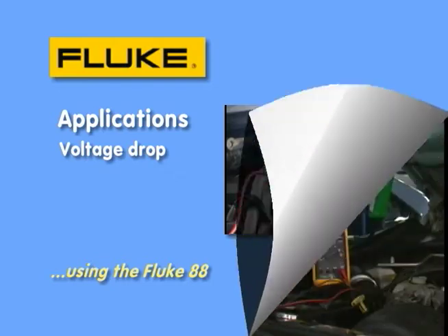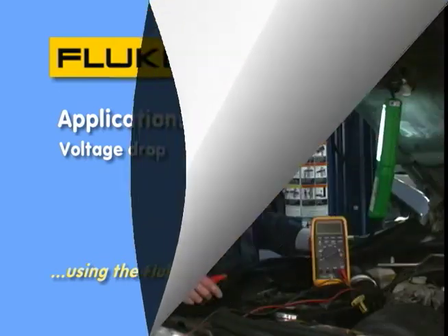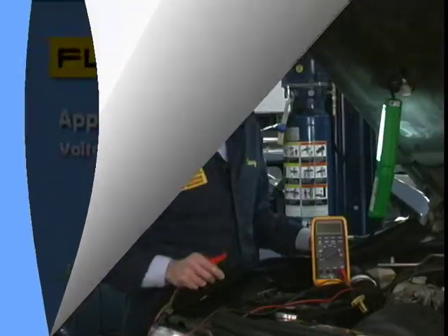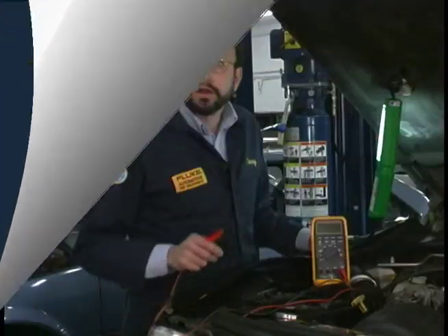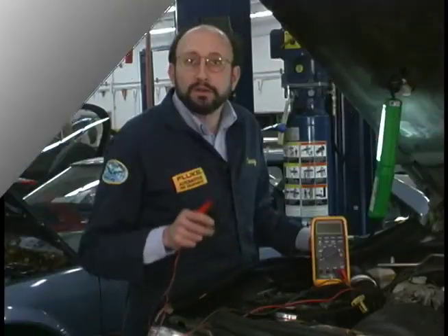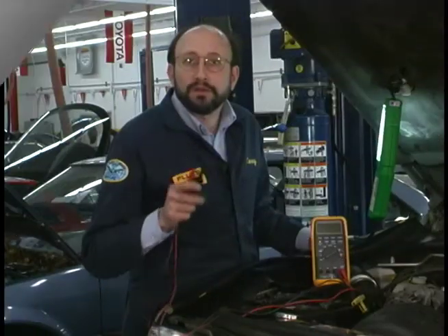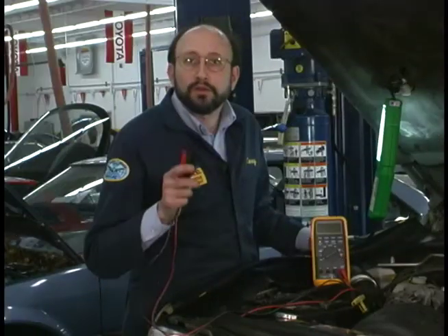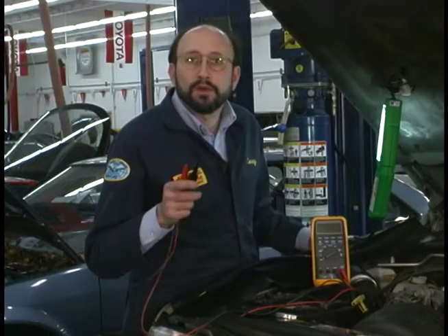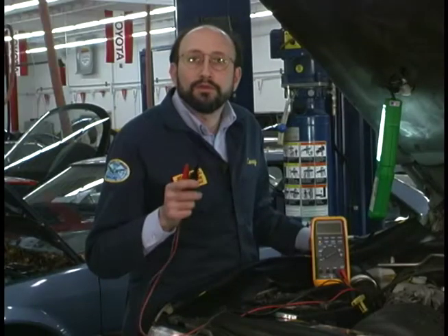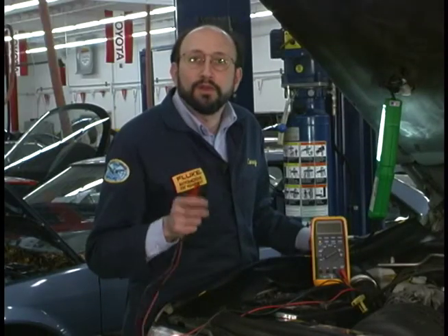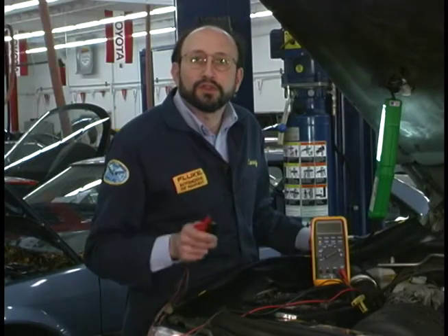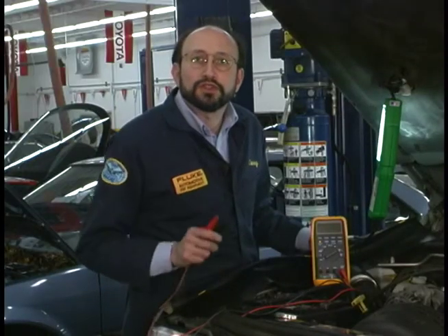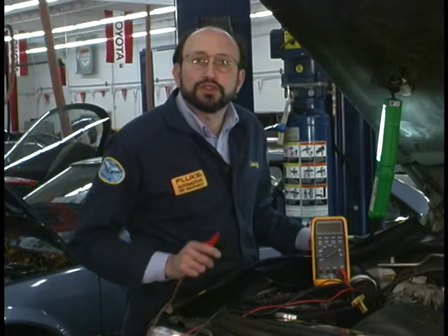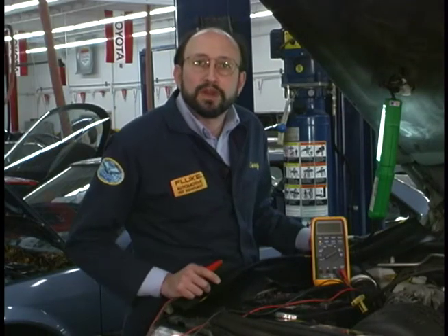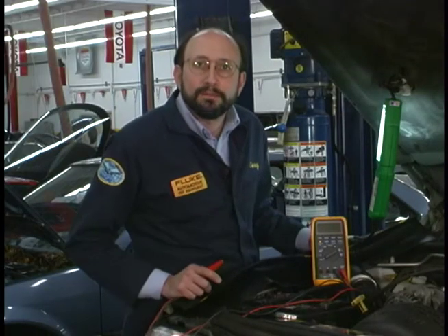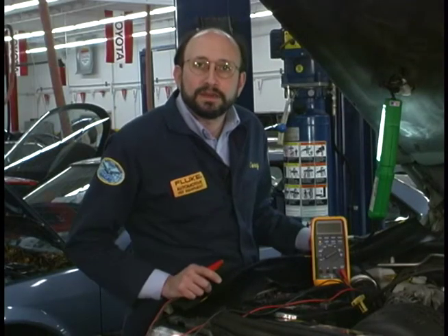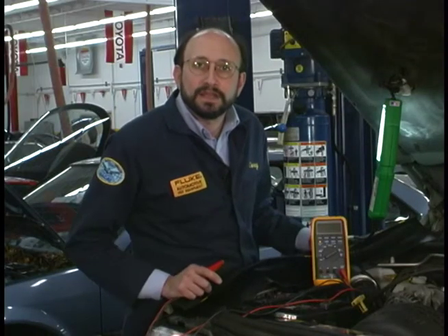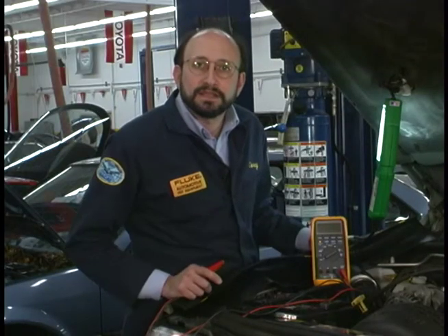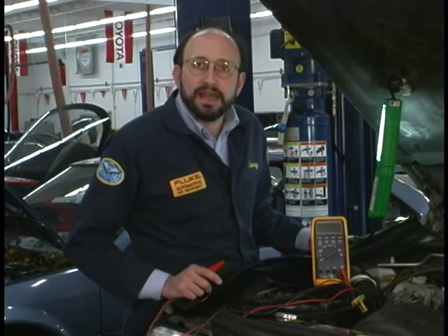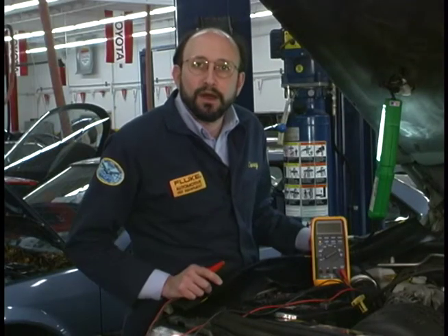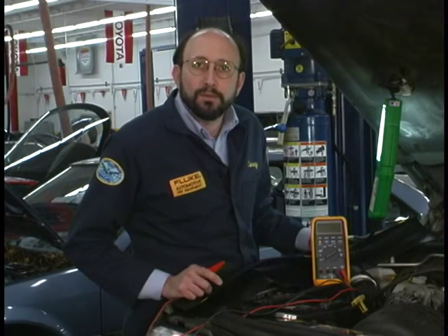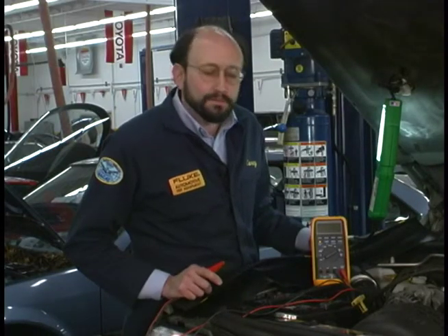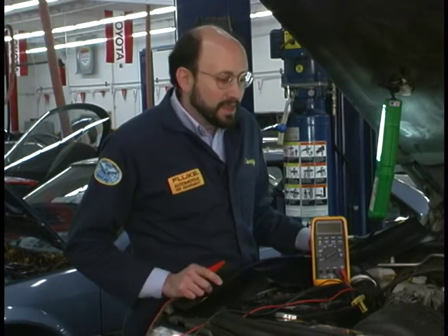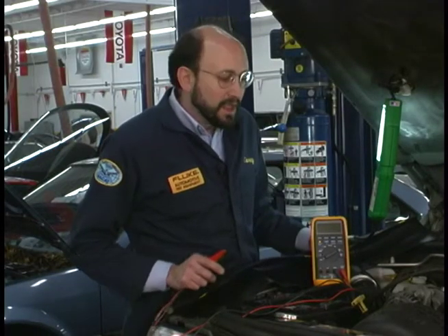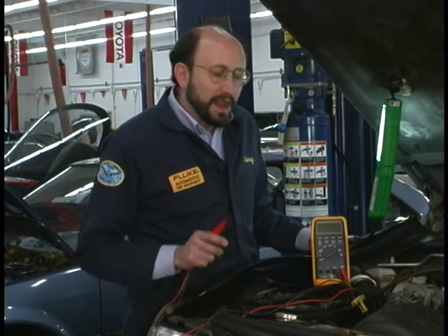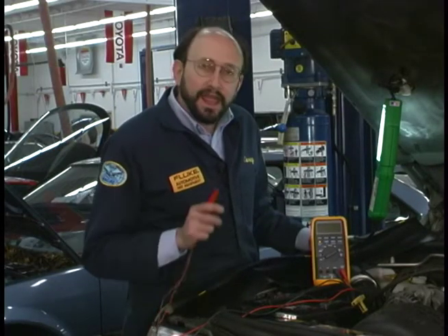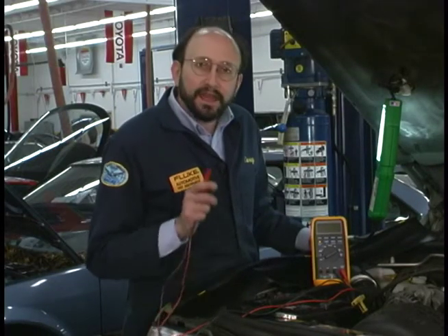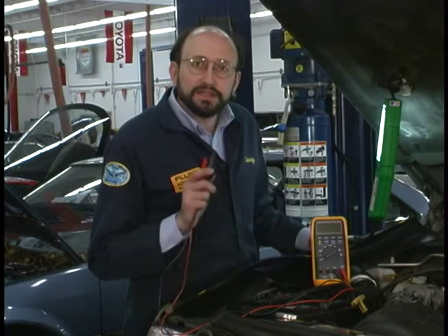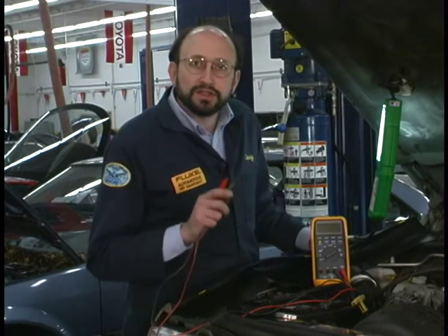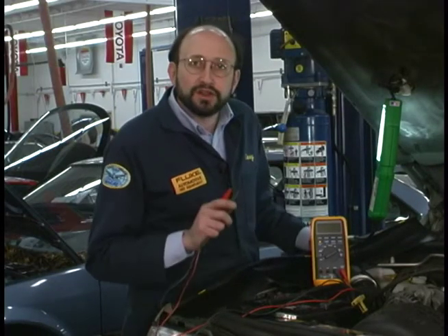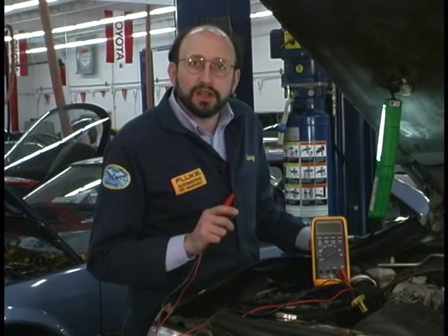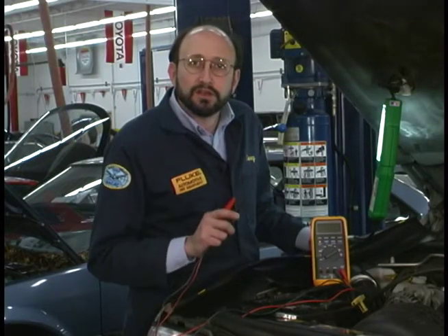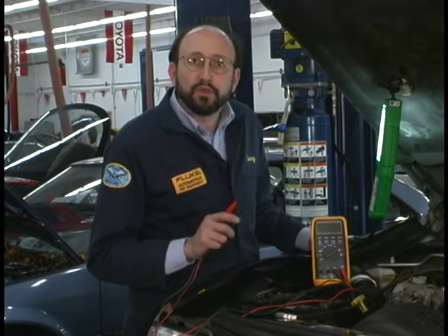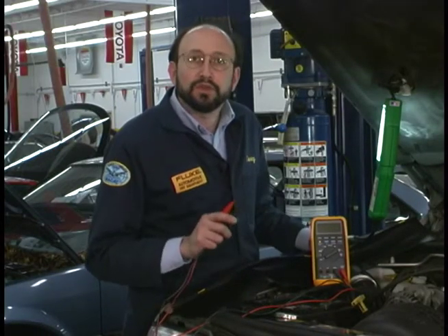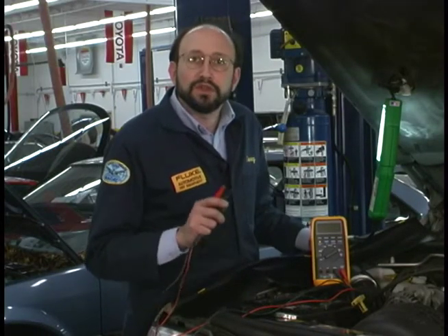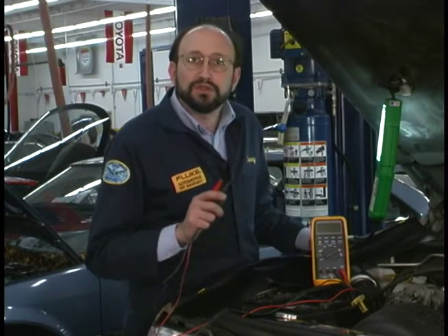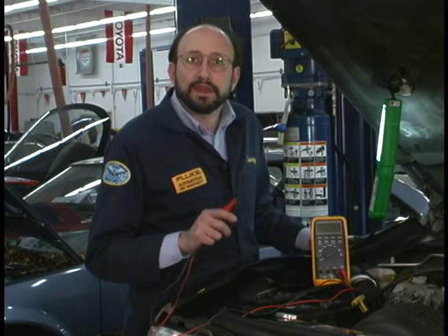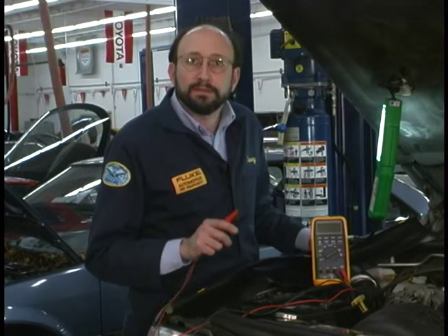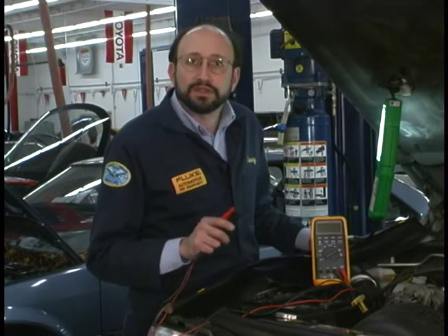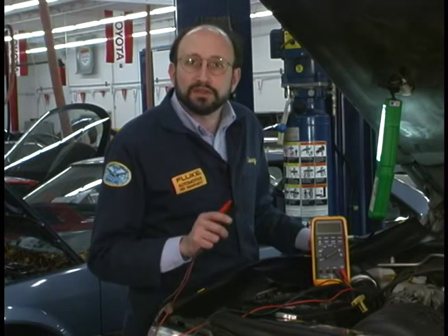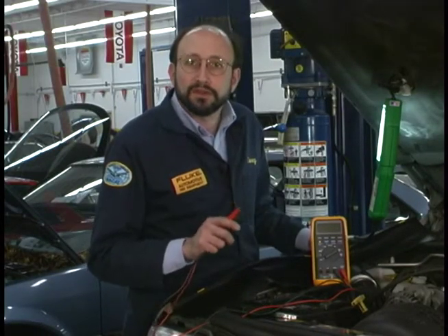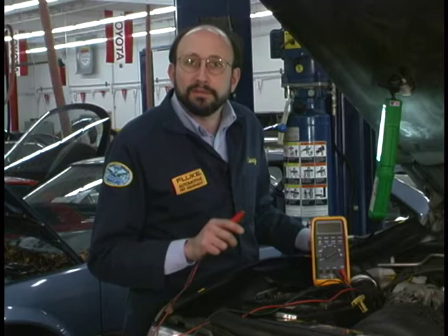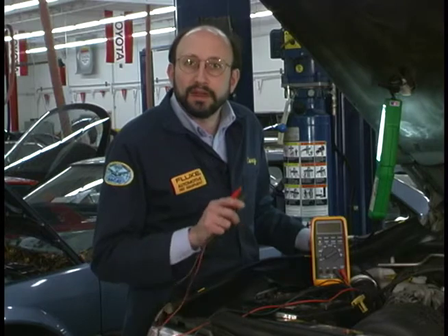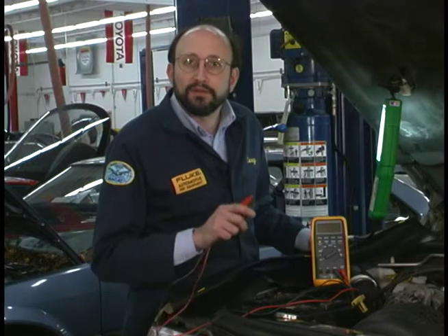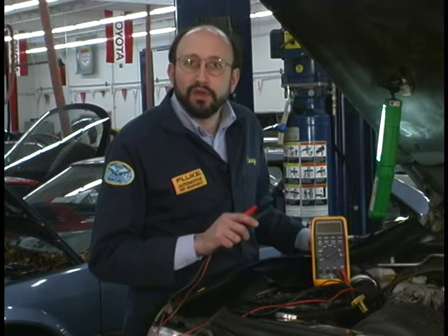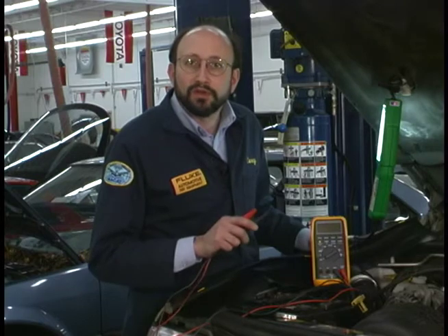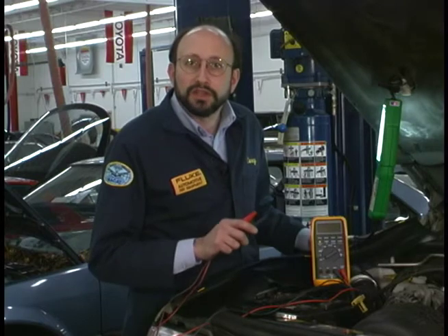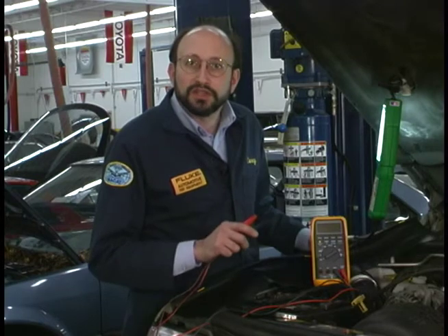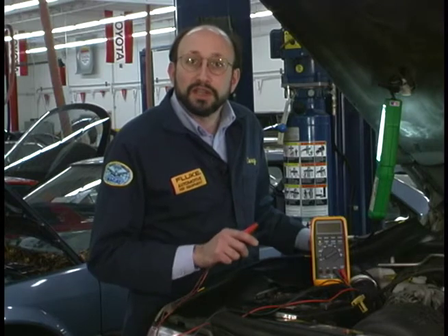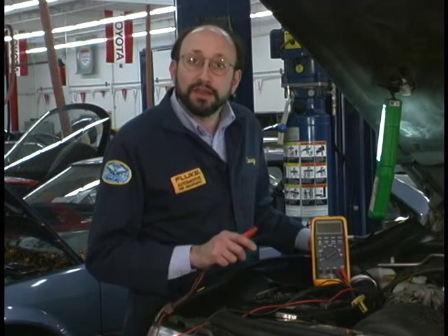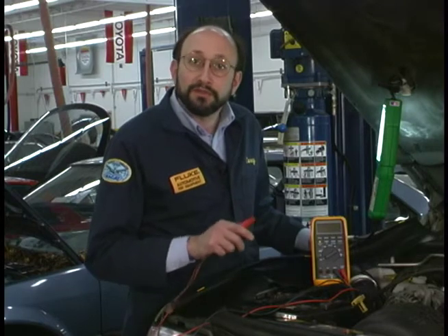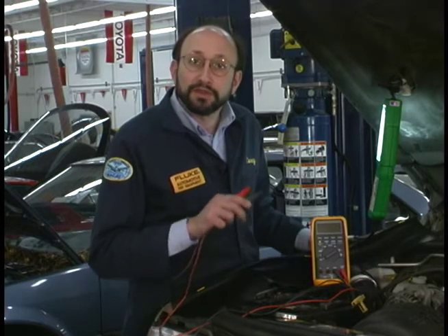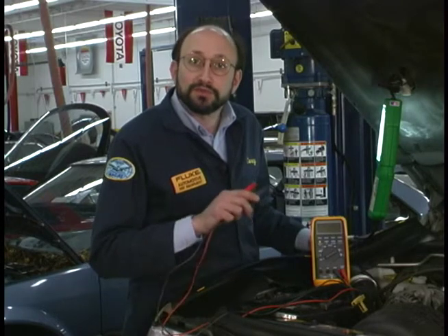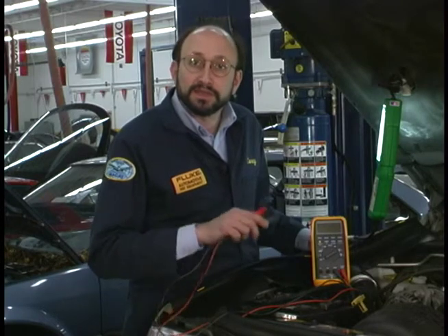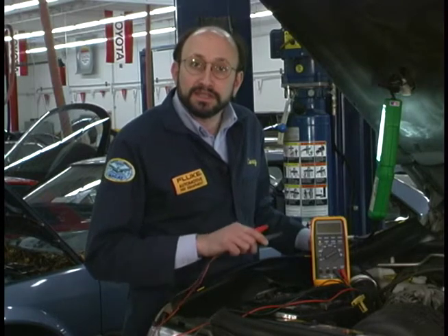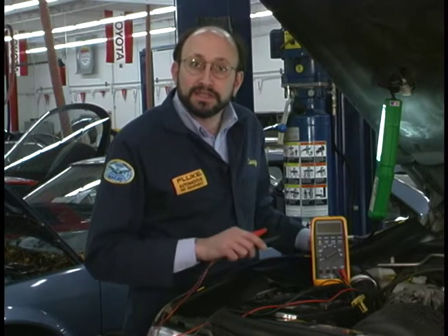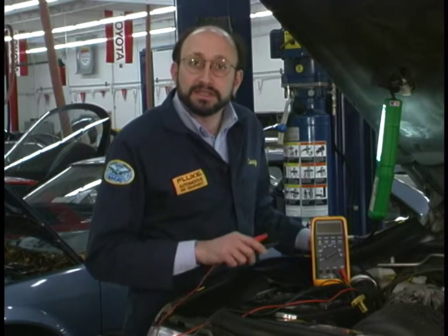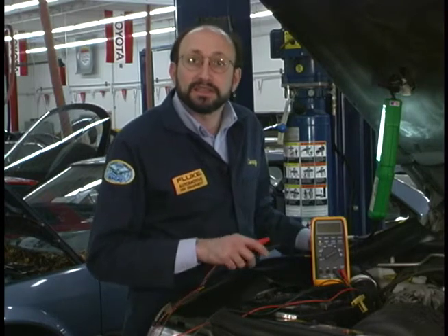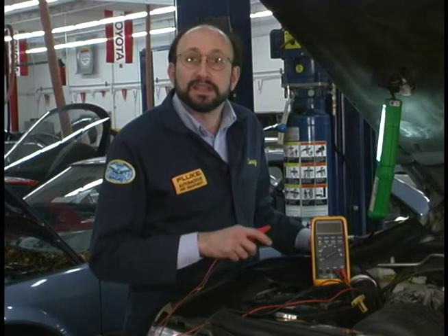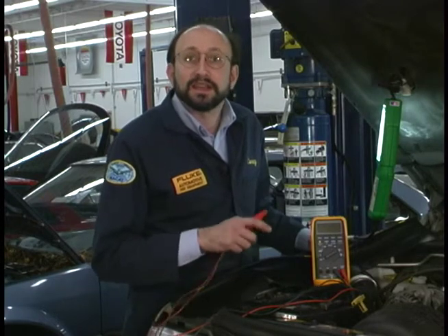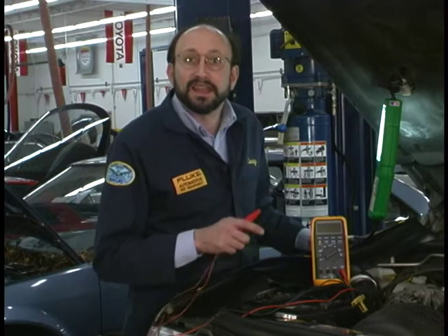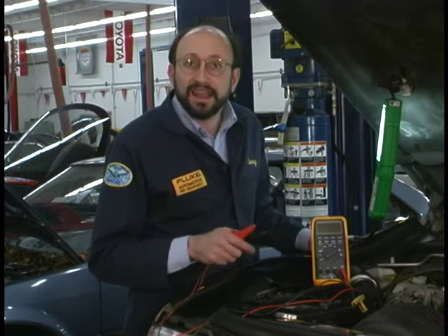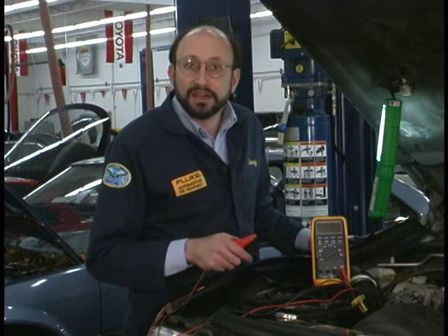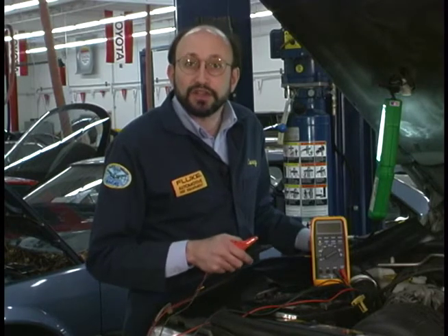We're going to perform a voltage drop test now. Any circuit will use up a certain amount of voltage if there's resistance in a connection.